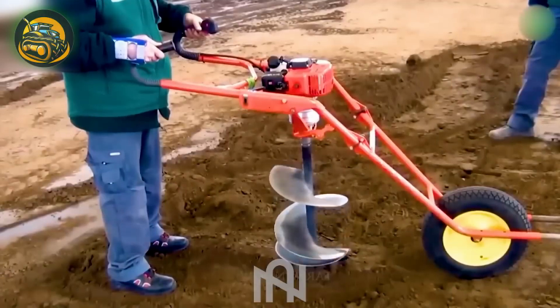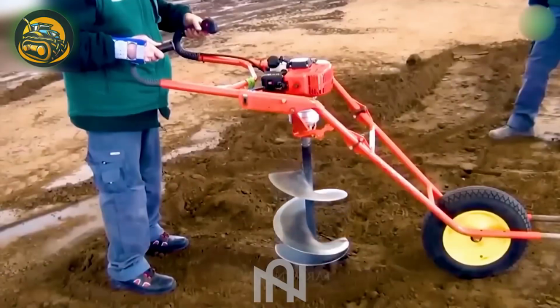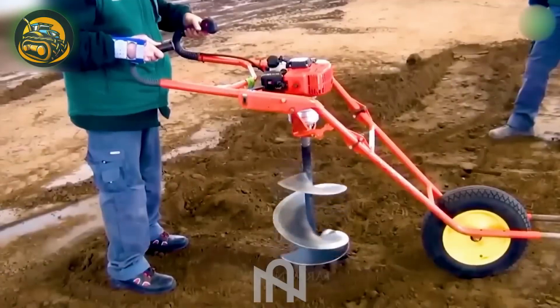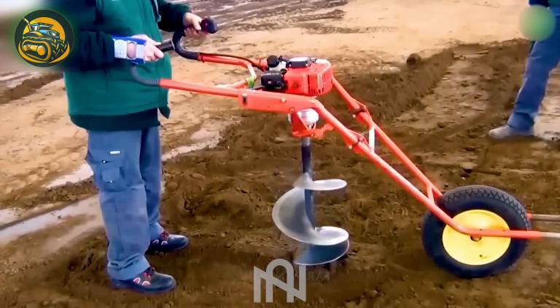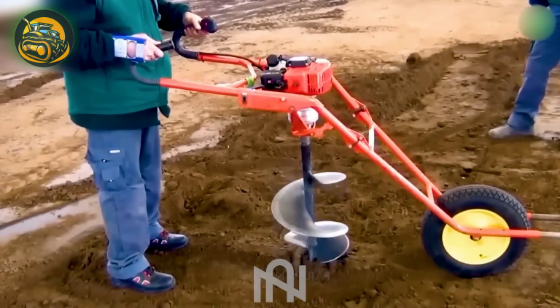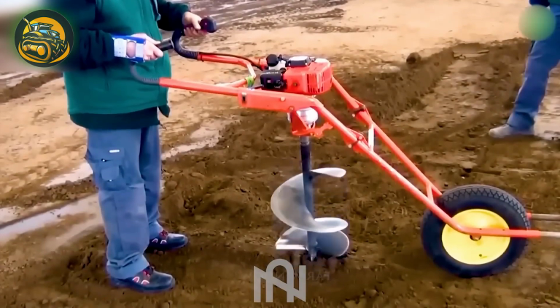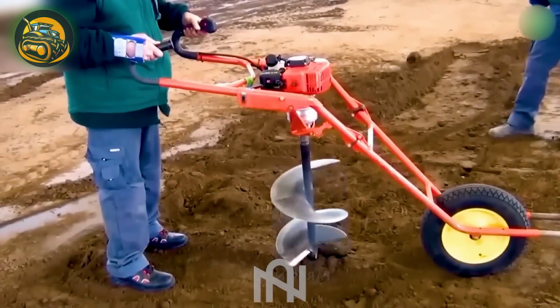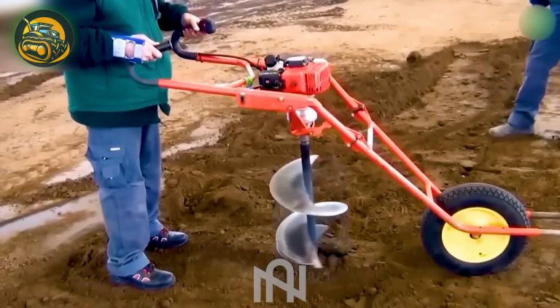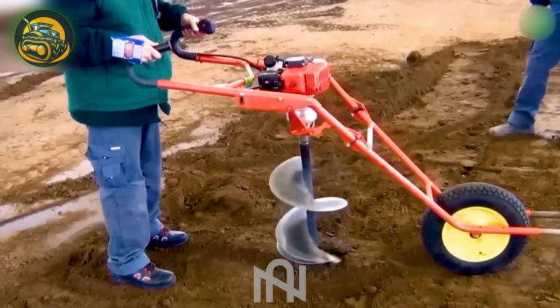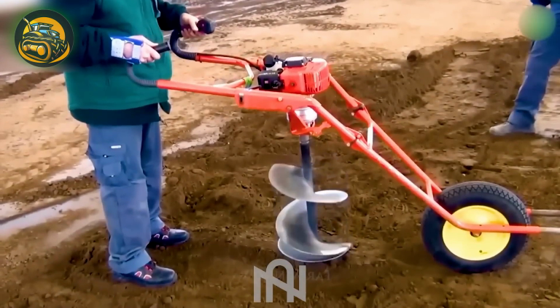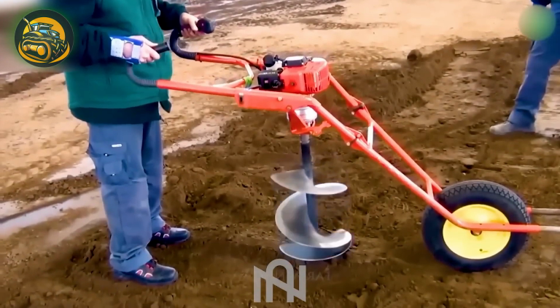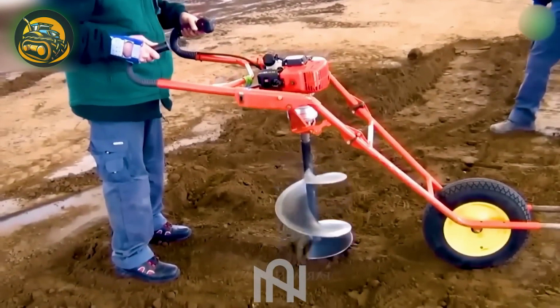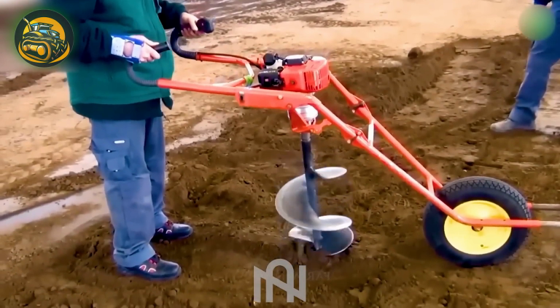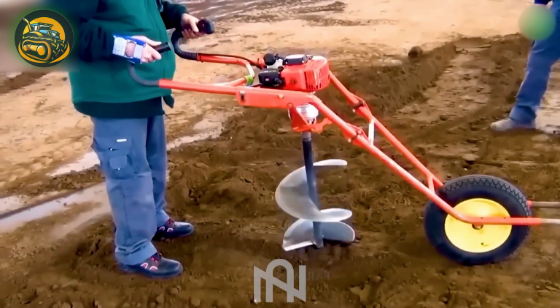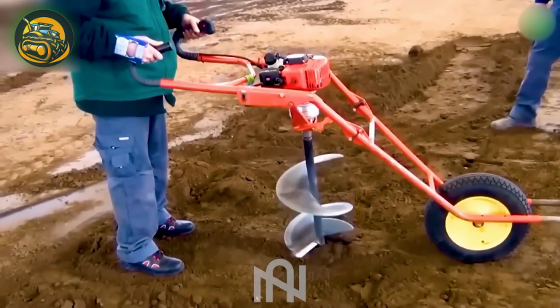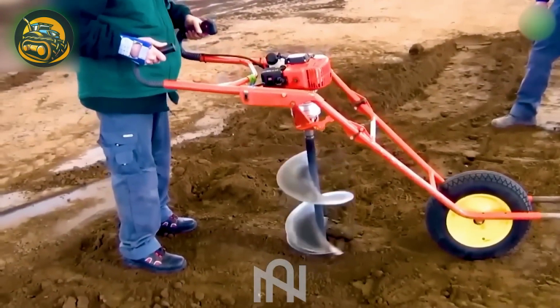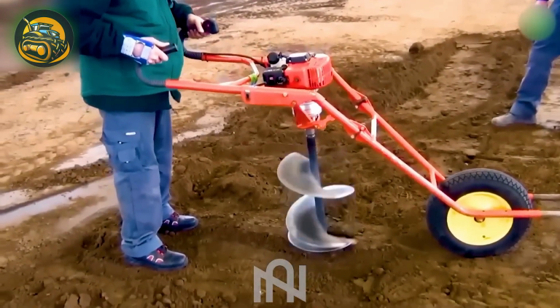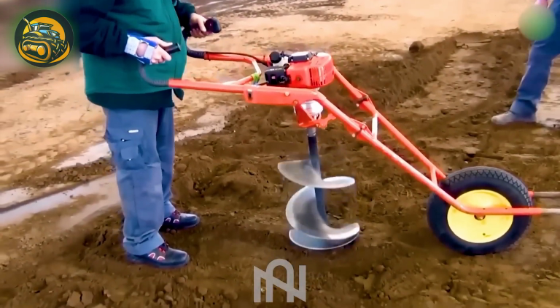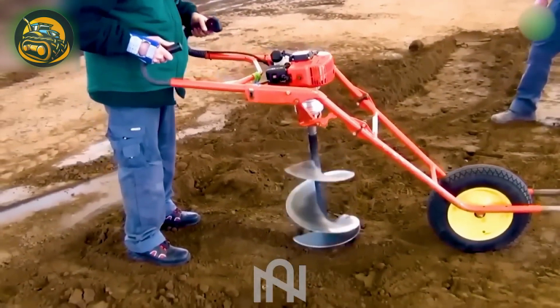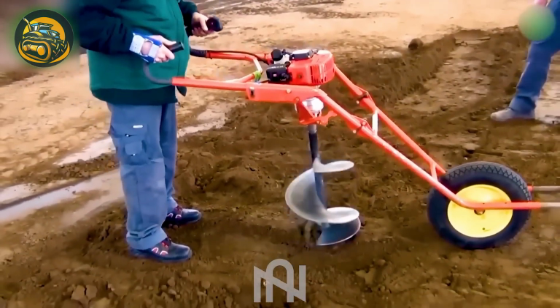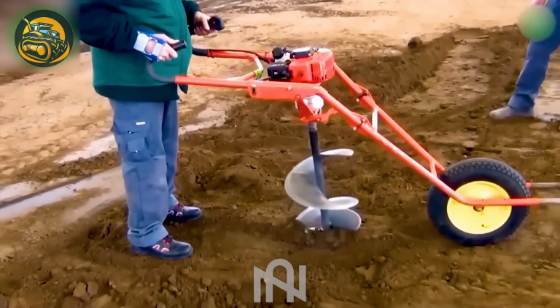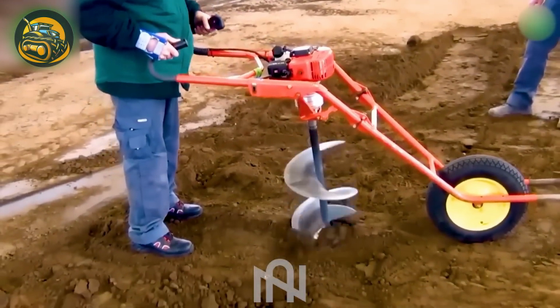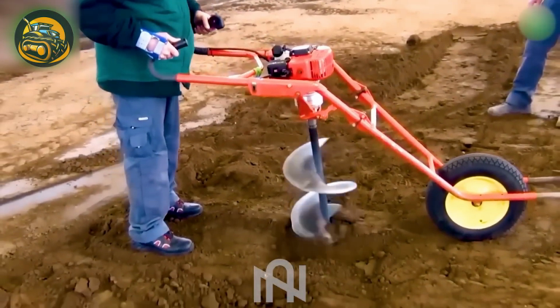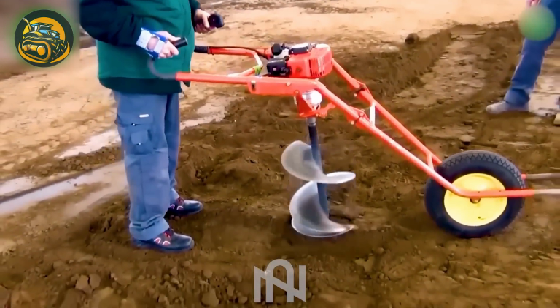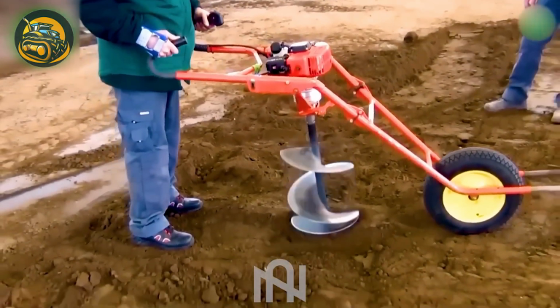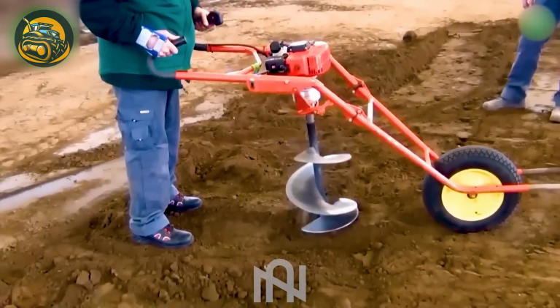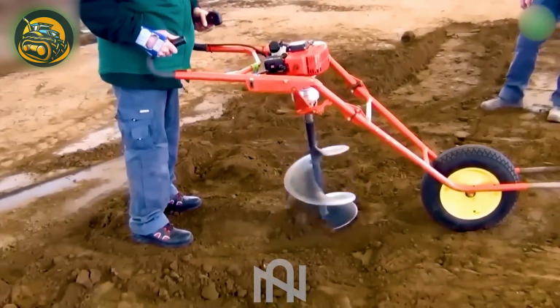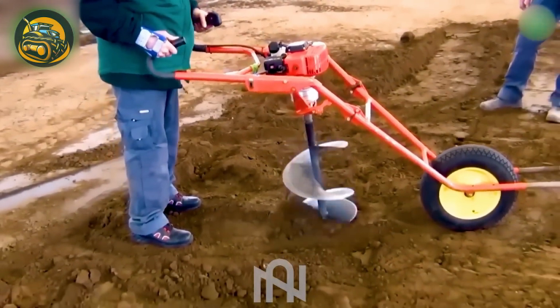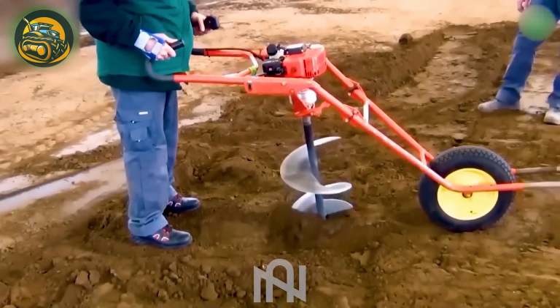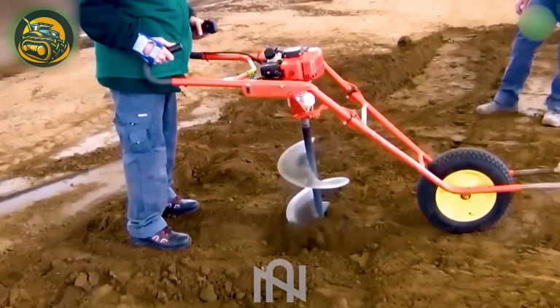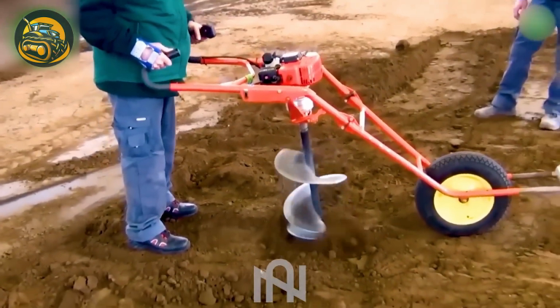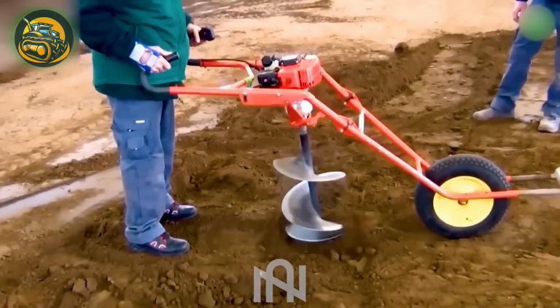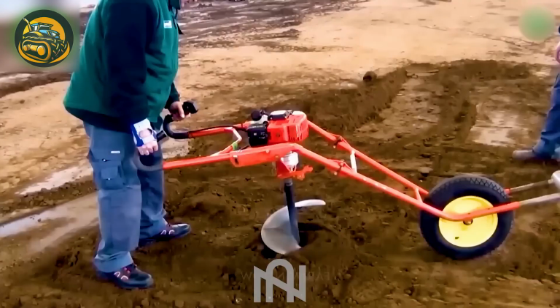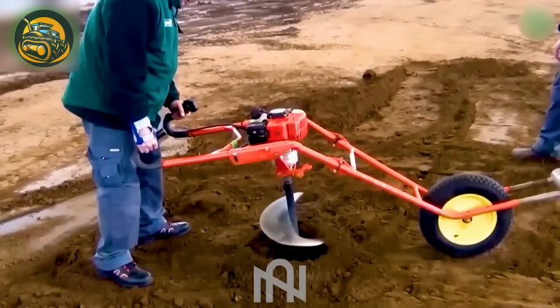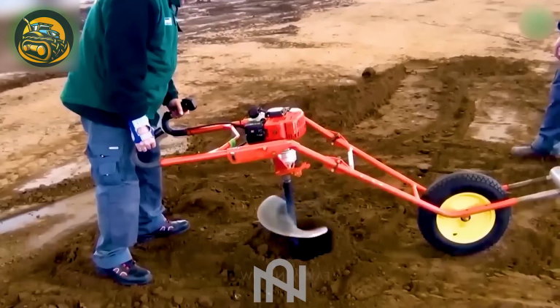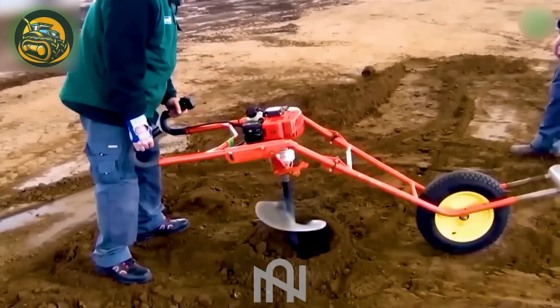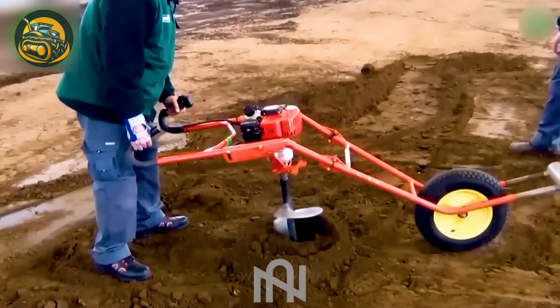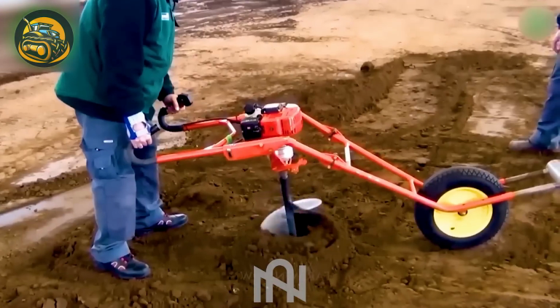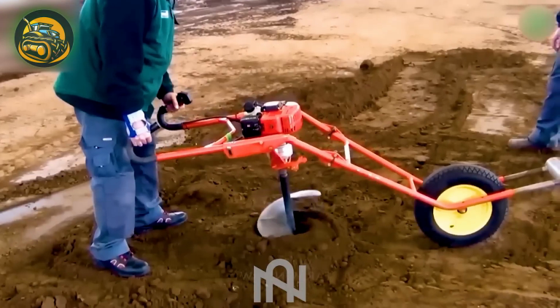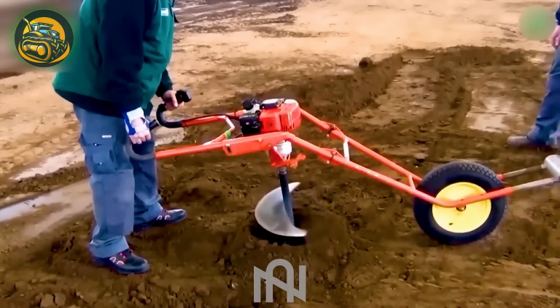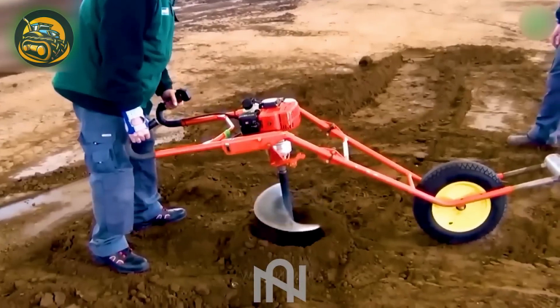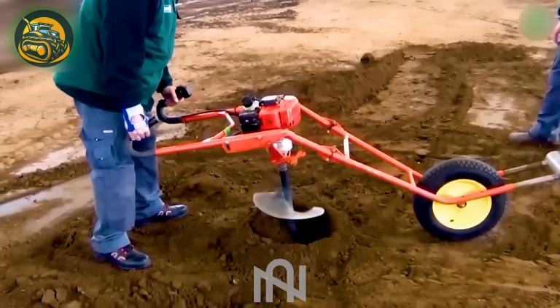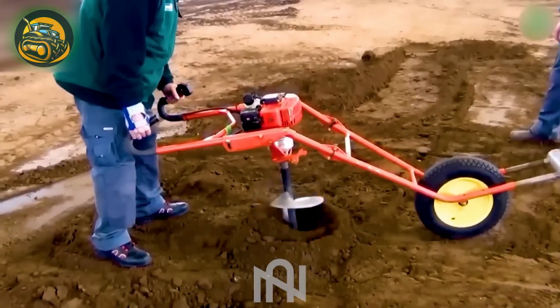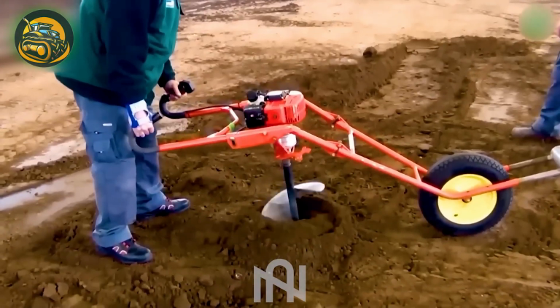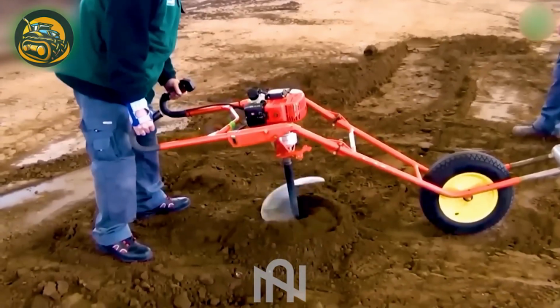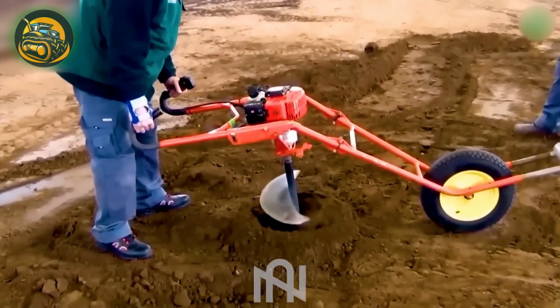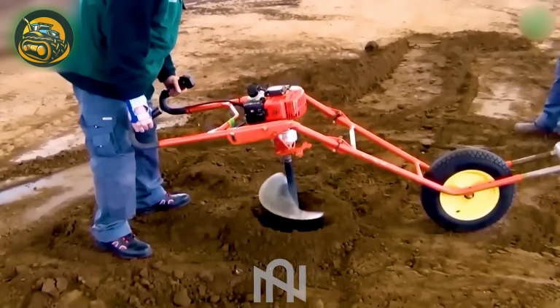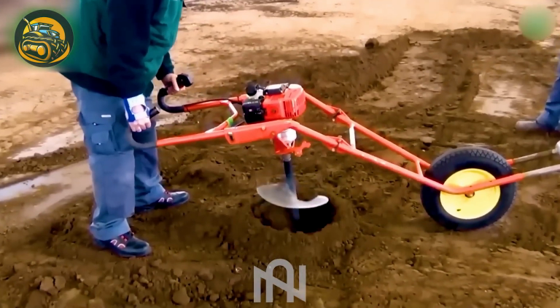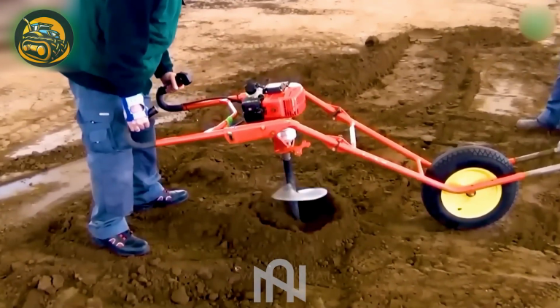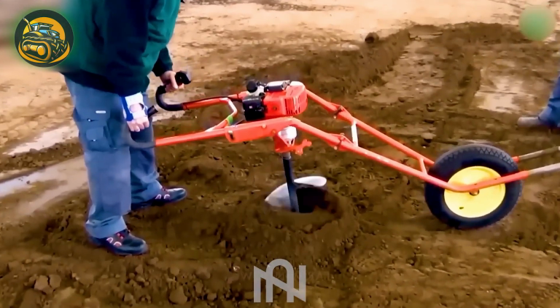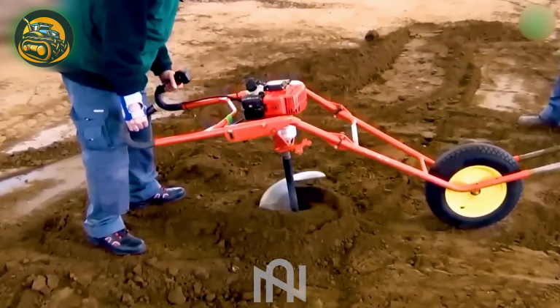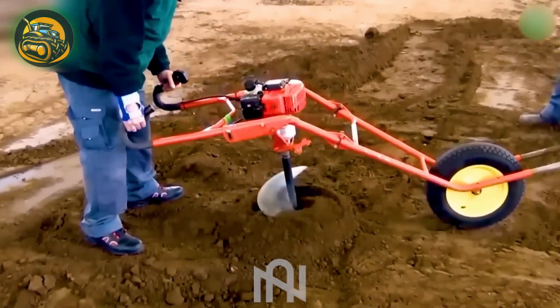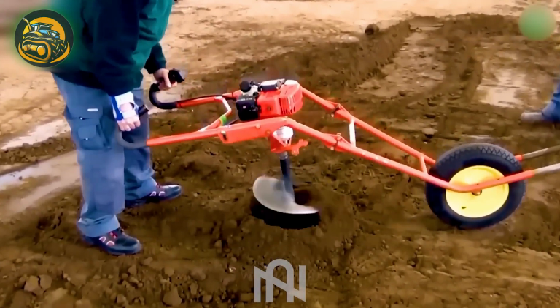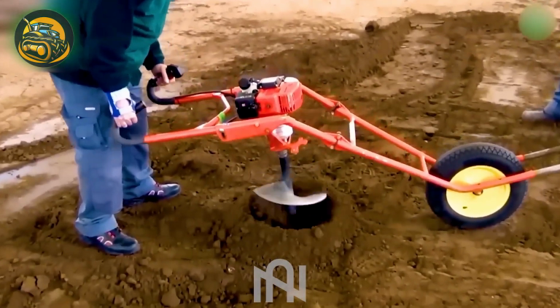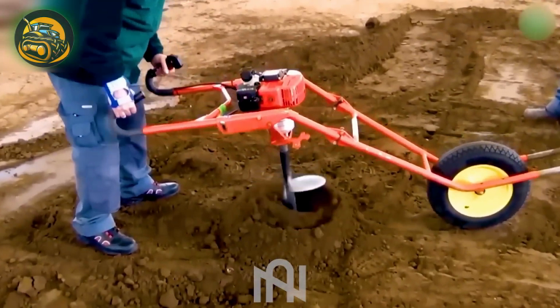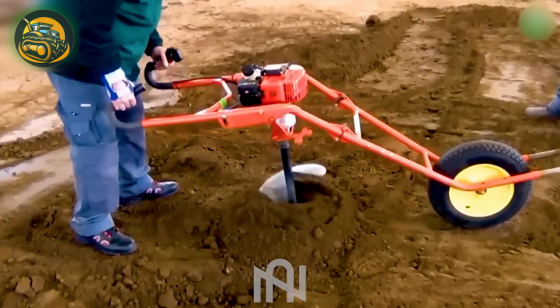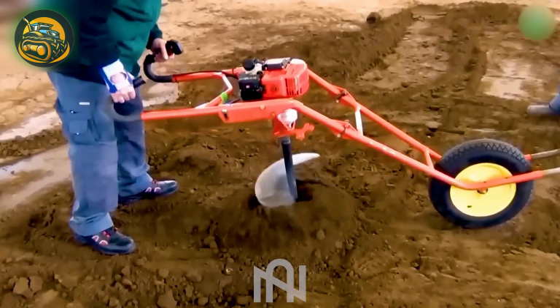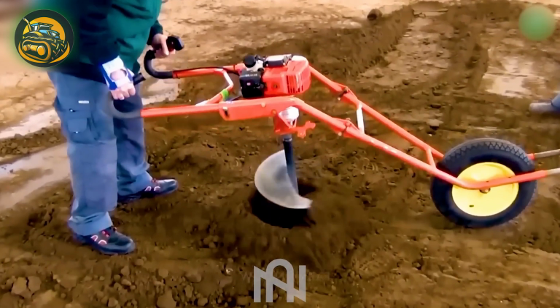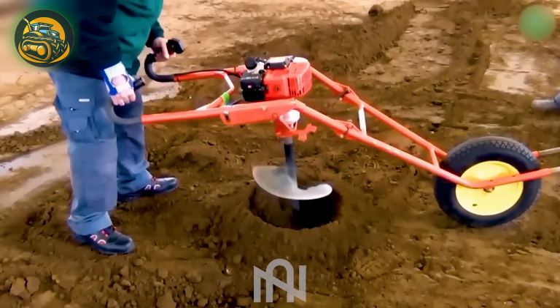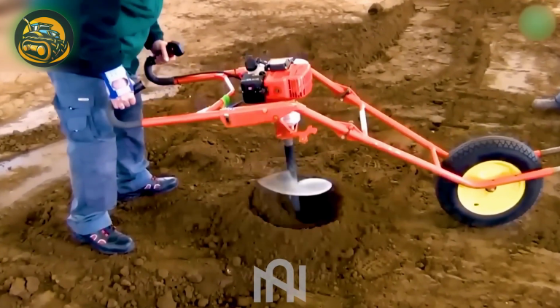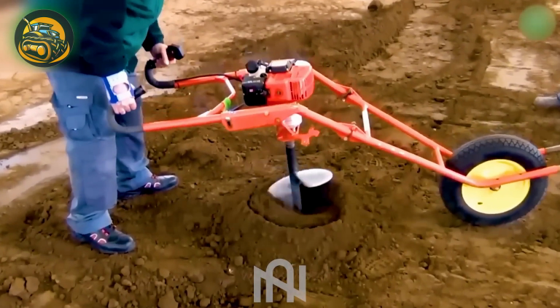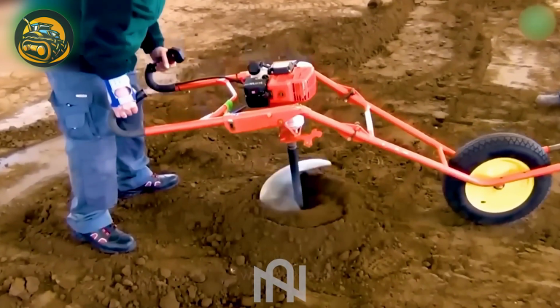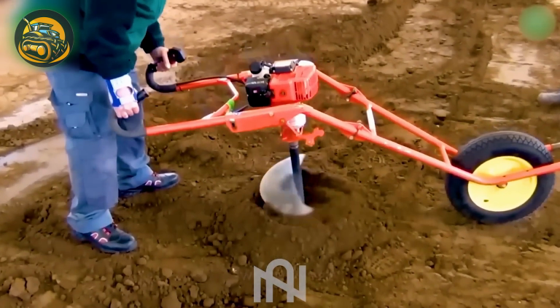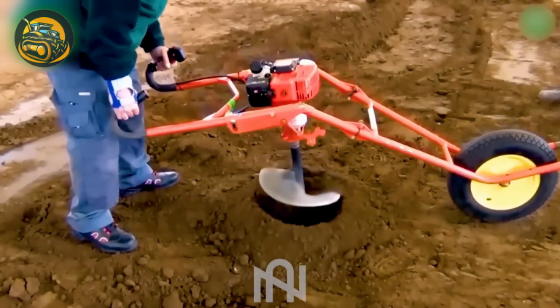I bet after using this machine for a while, people might forget how to manually dig planting holes.